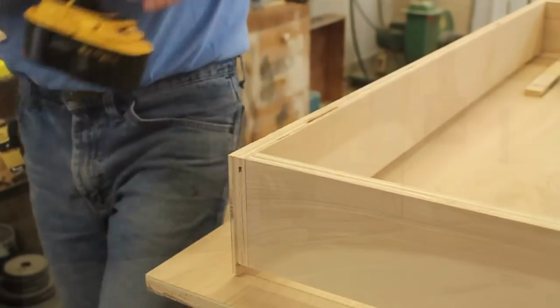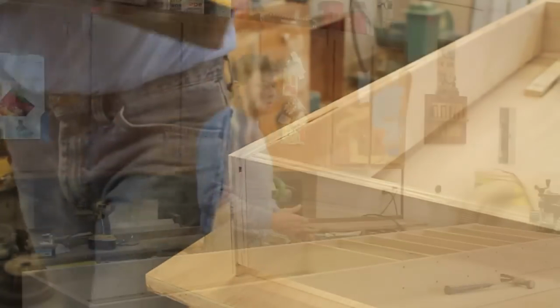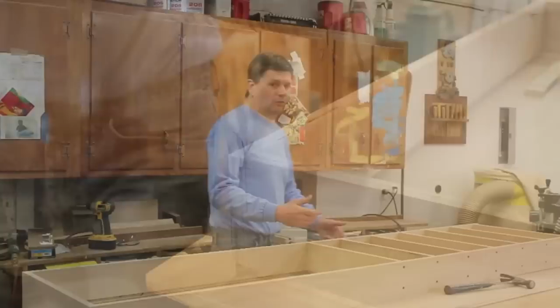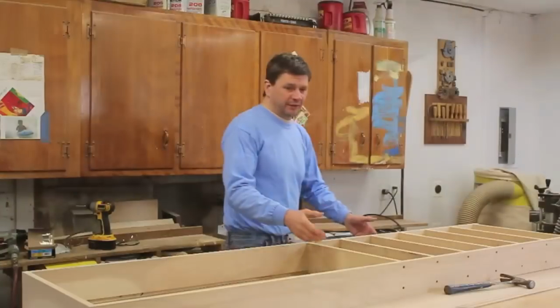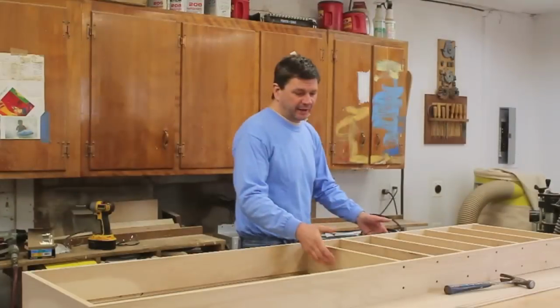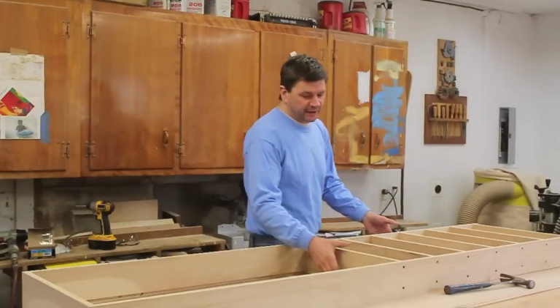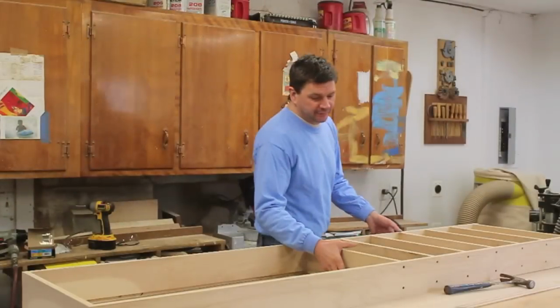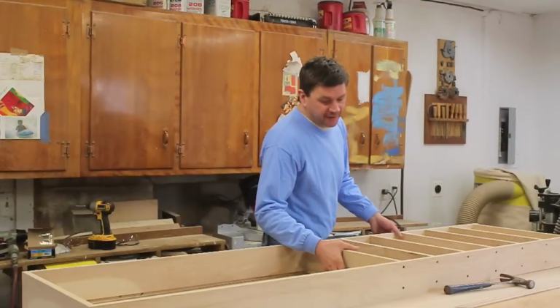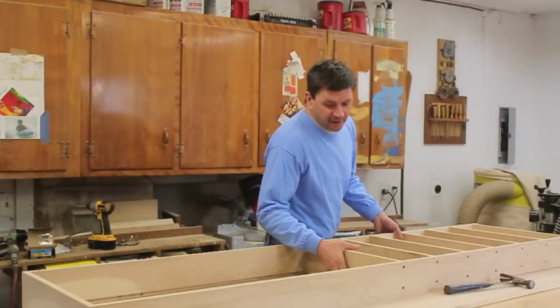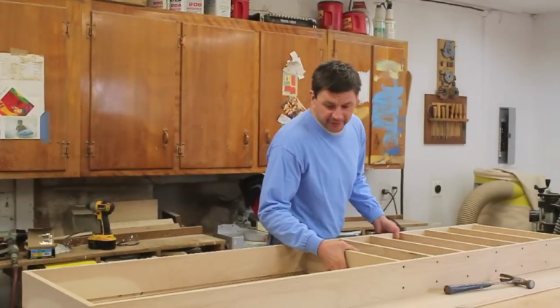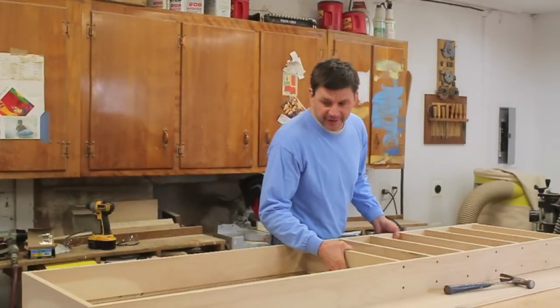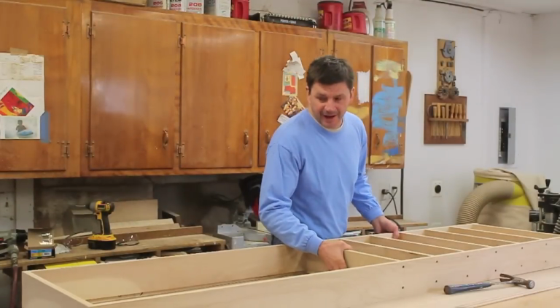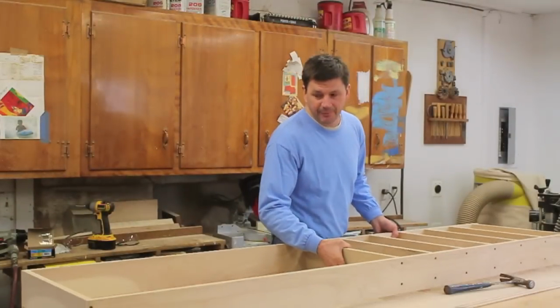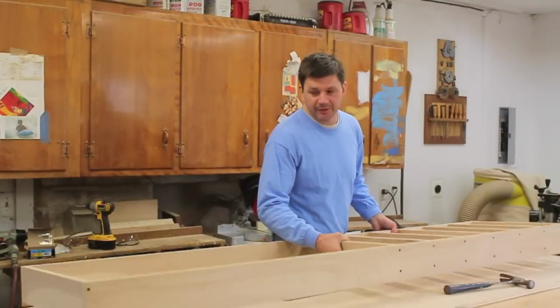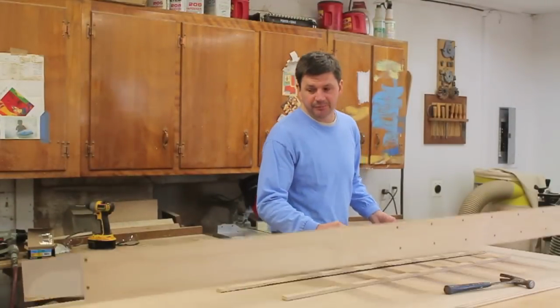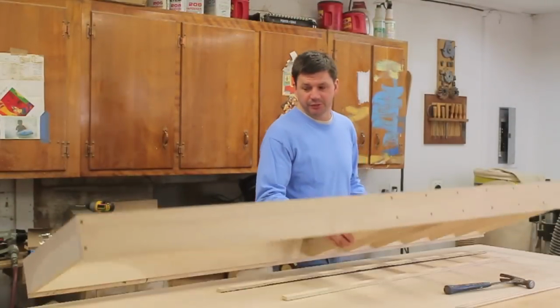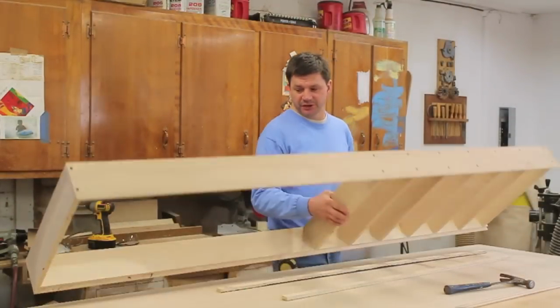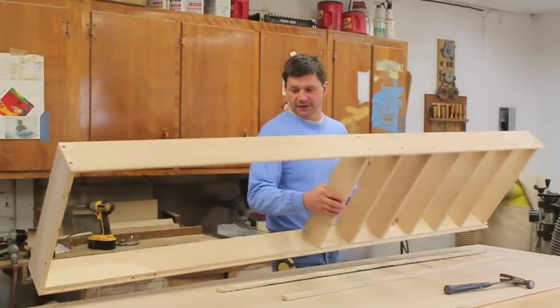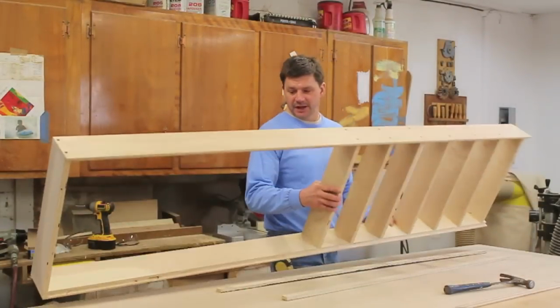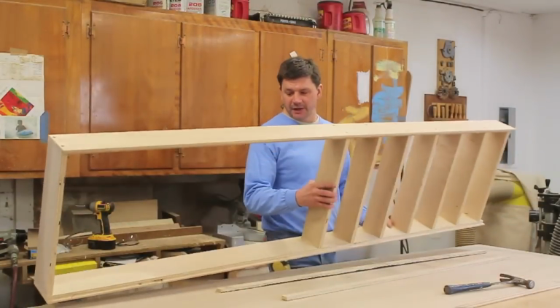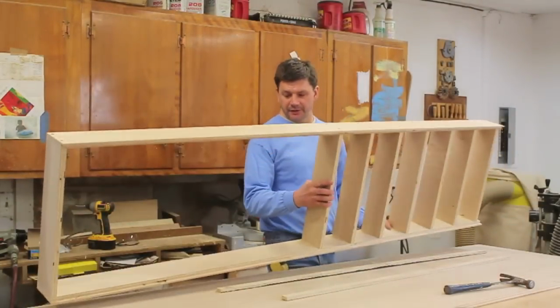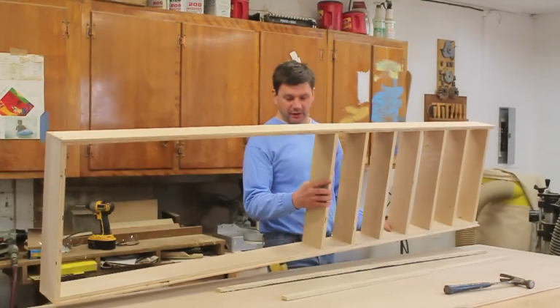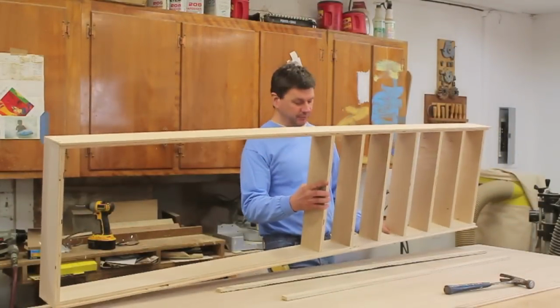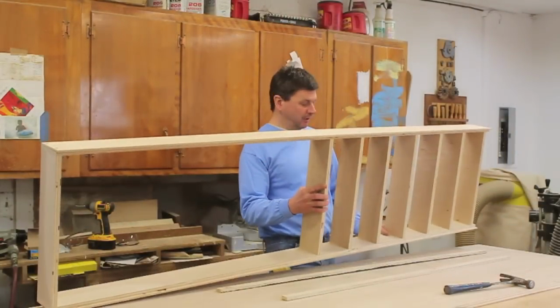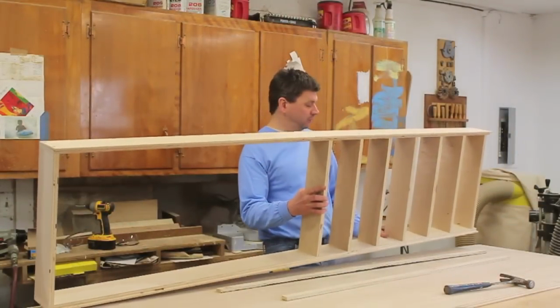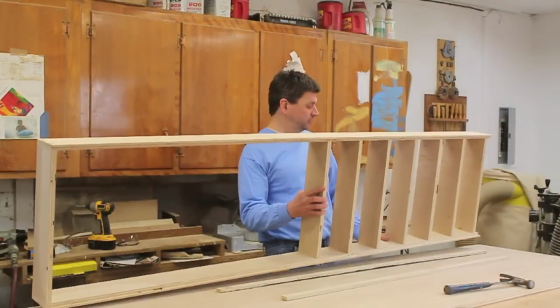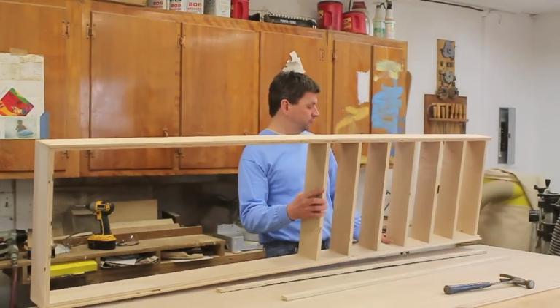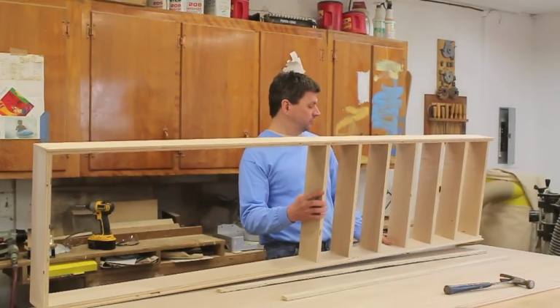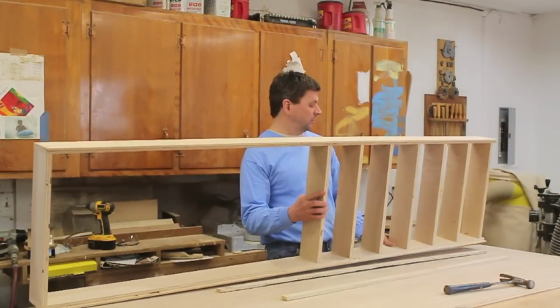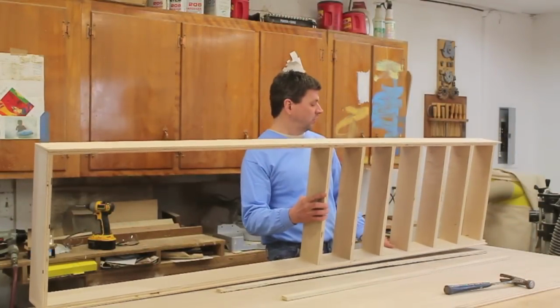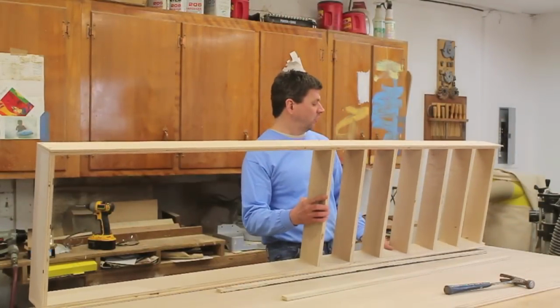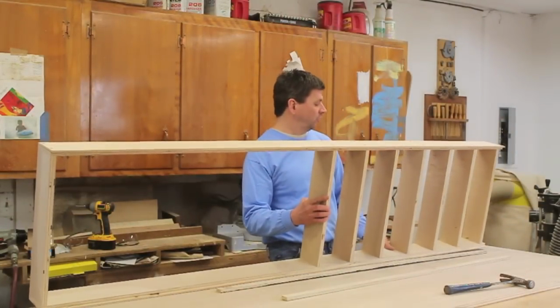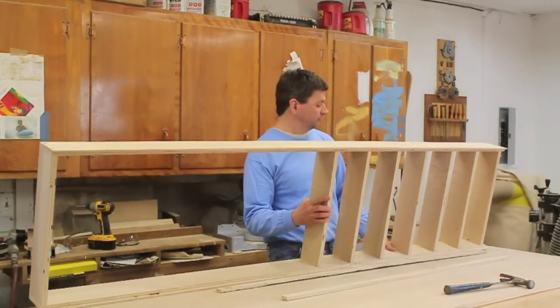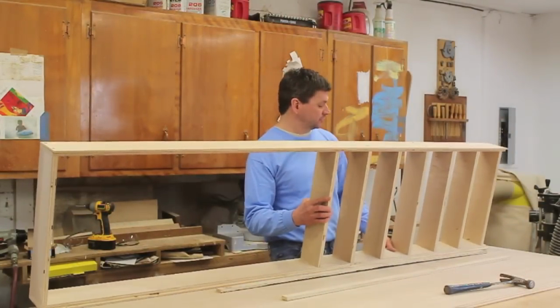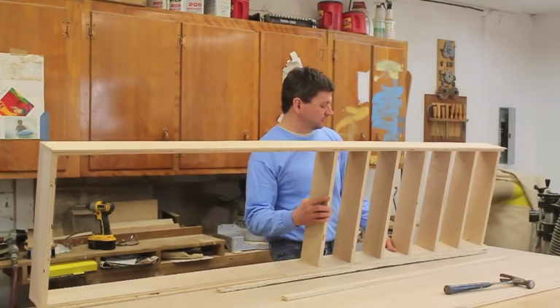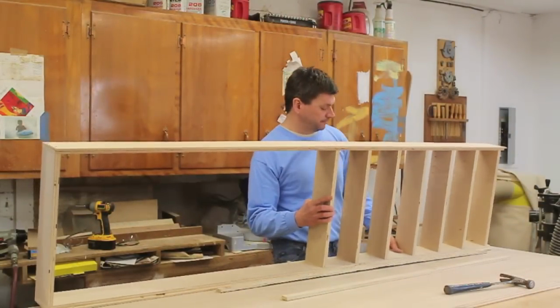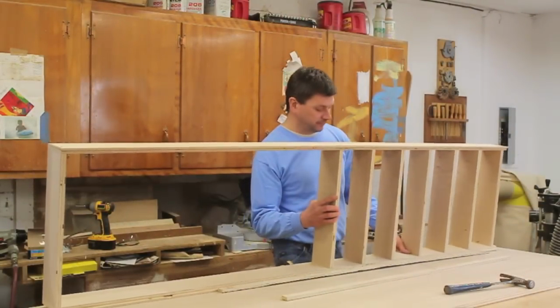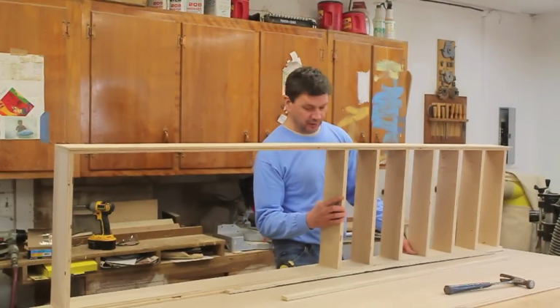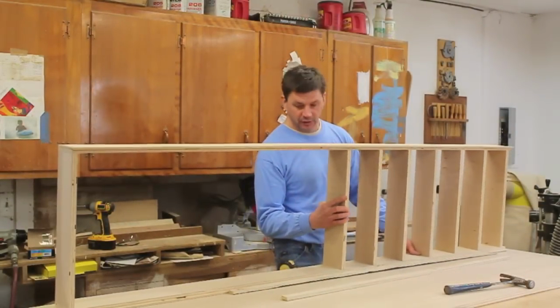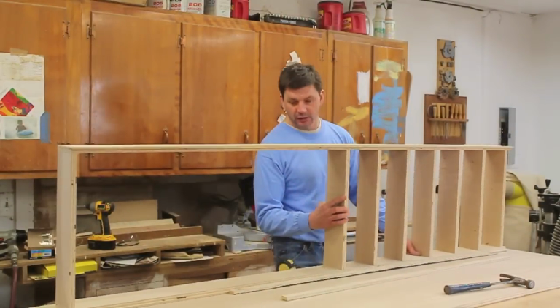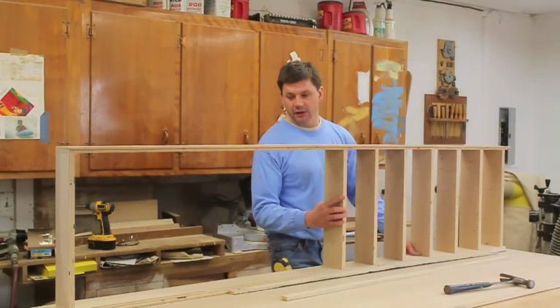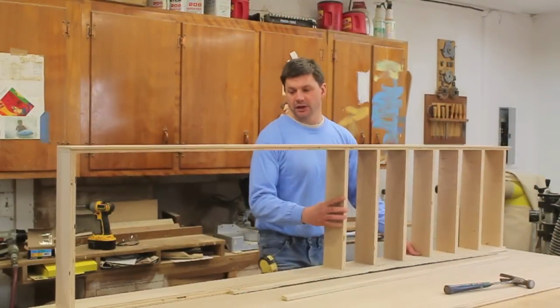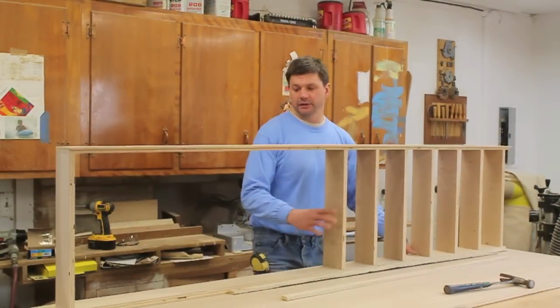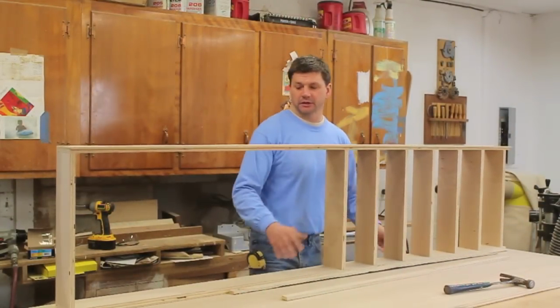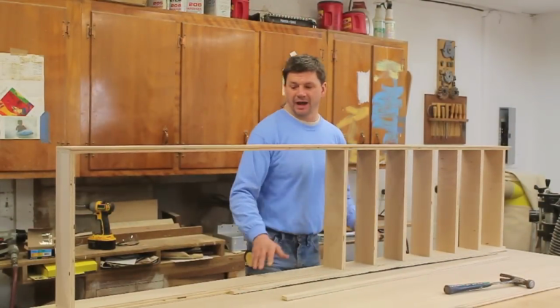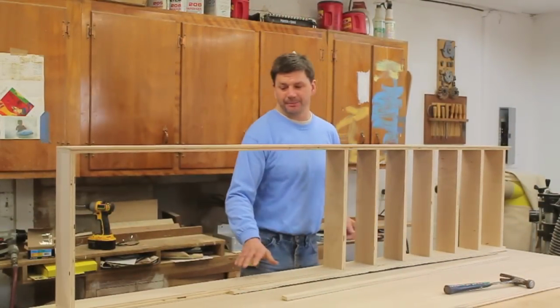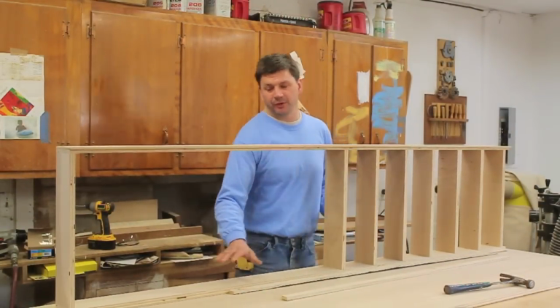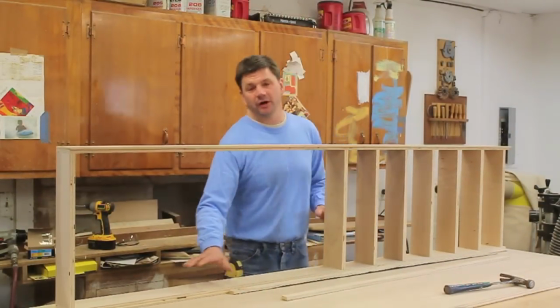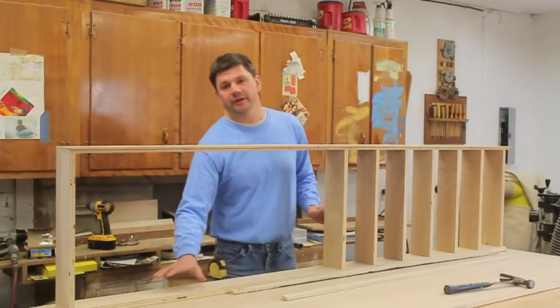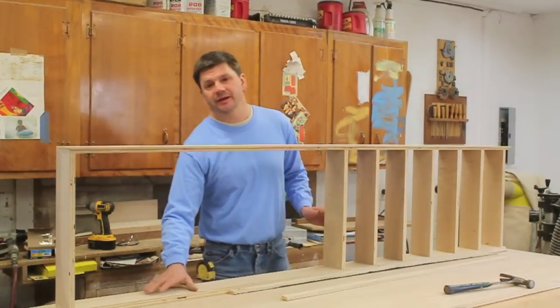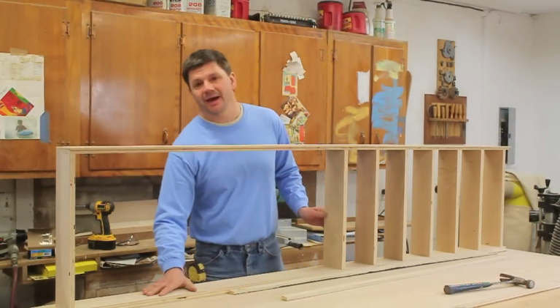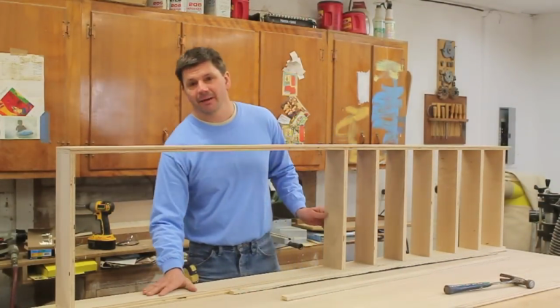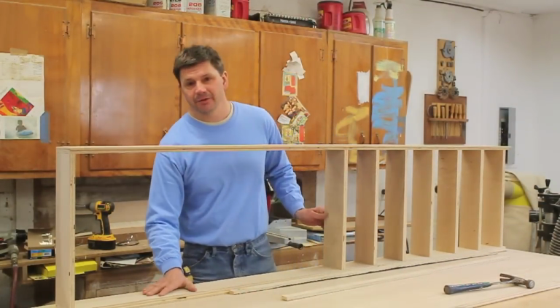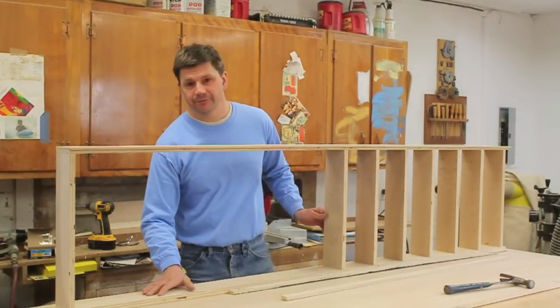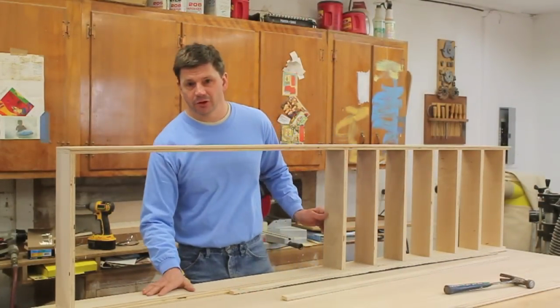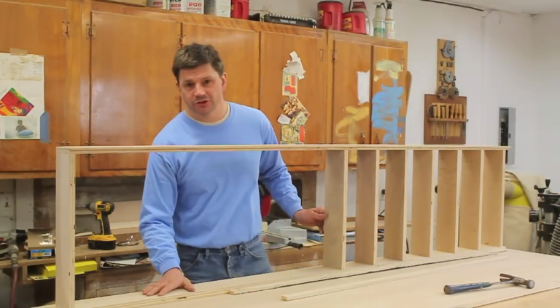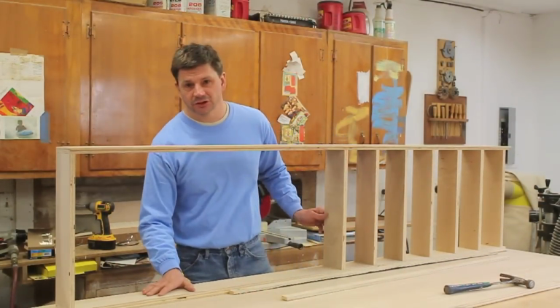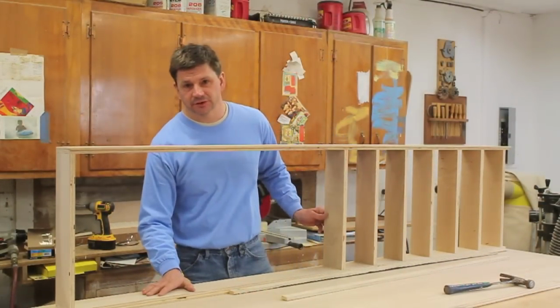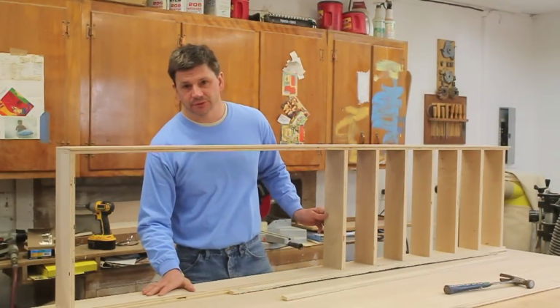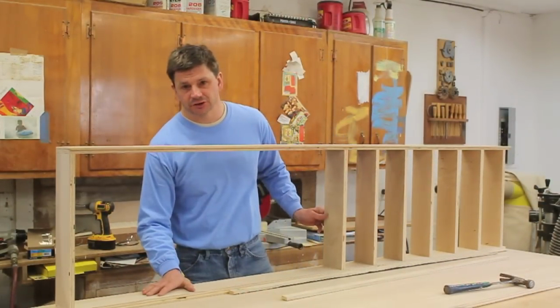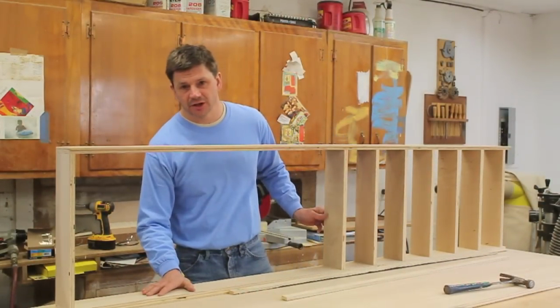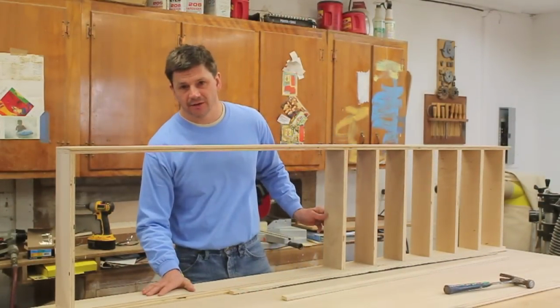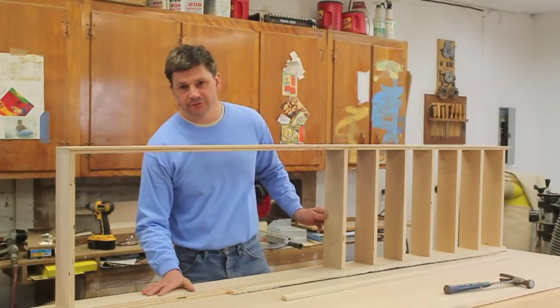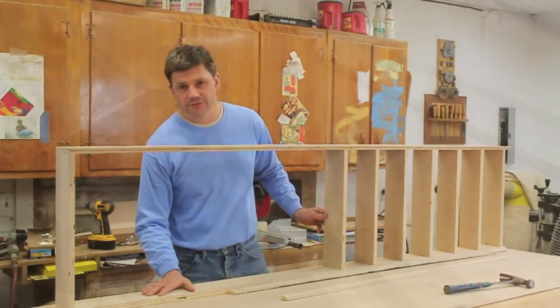Now that I've got the cabinet put together, I'm going to drill holes in the top part of the cabinet for the adjustable shelves.